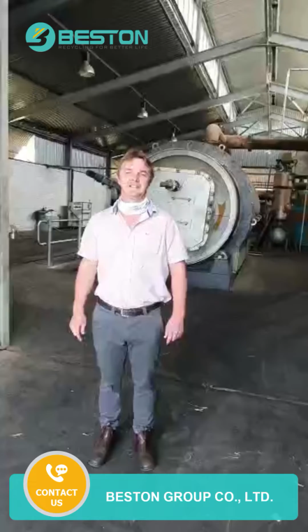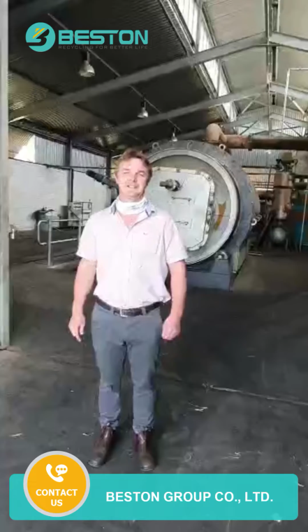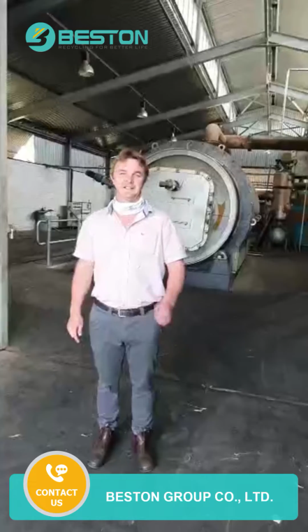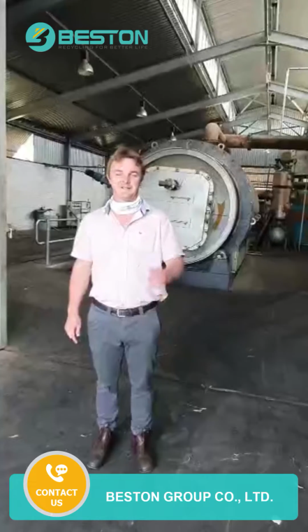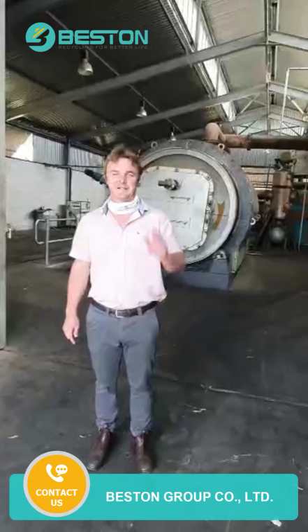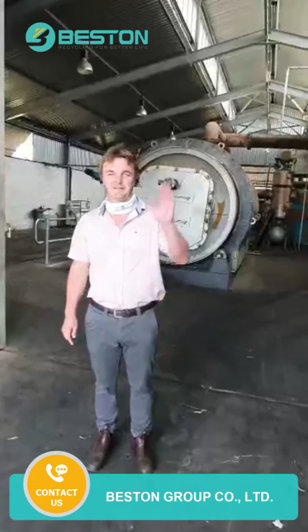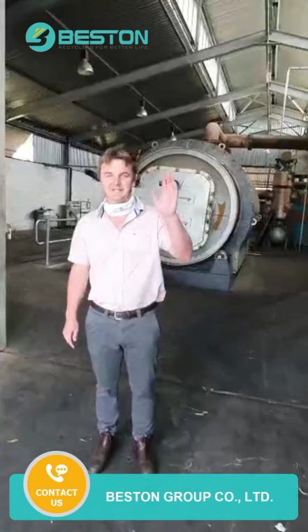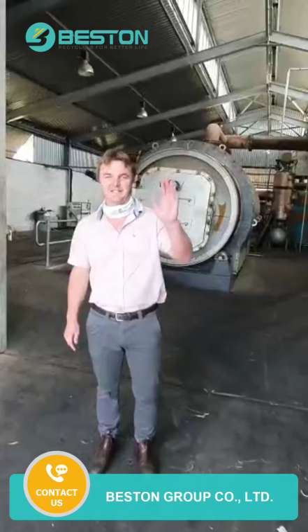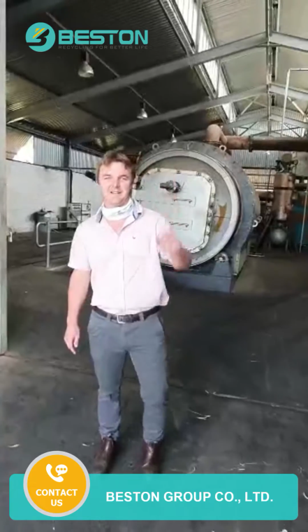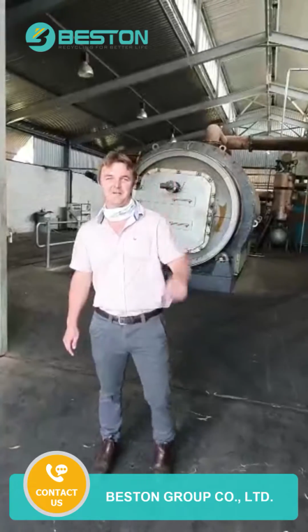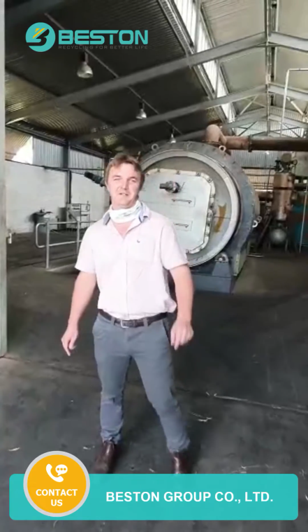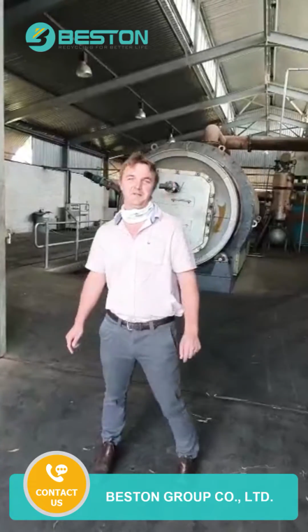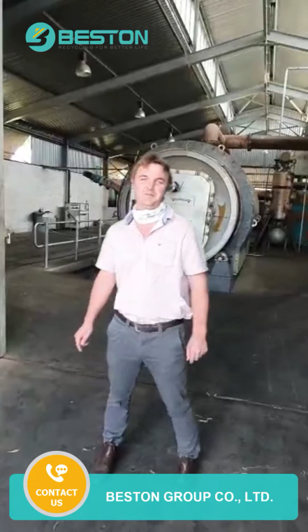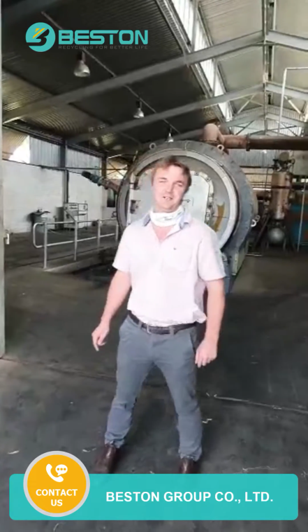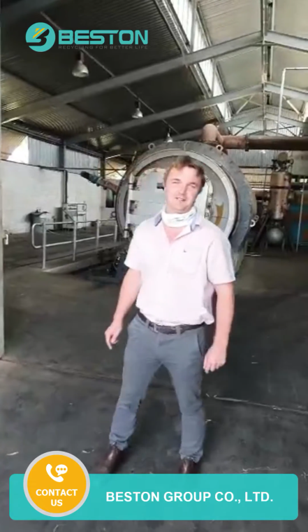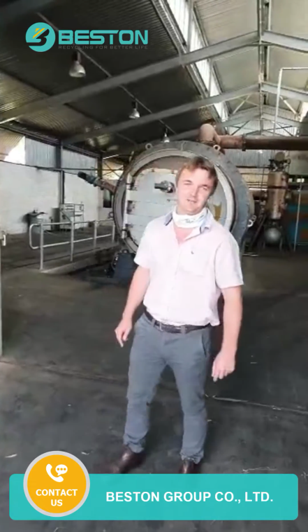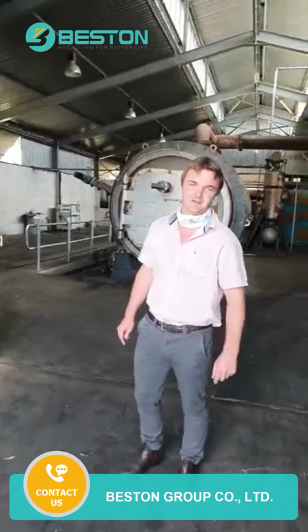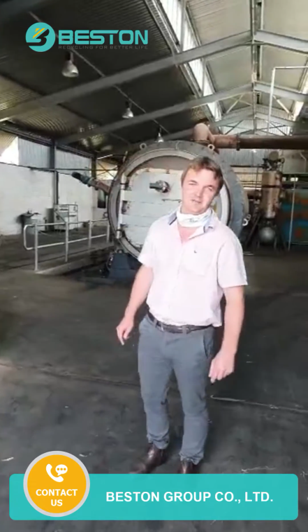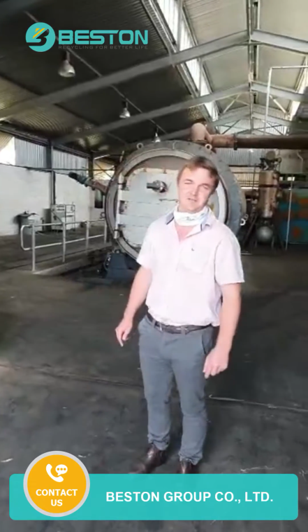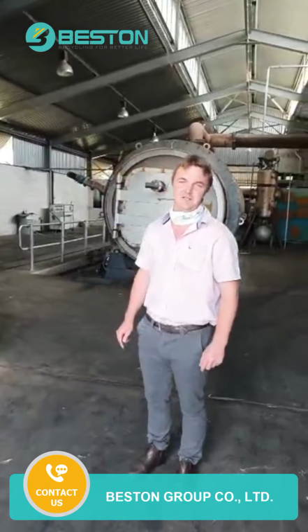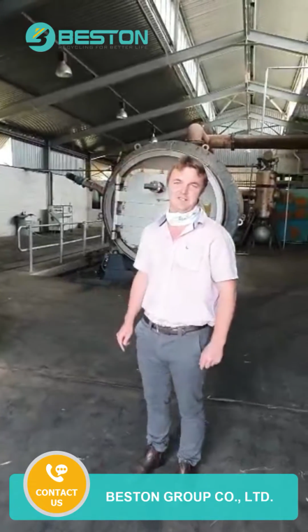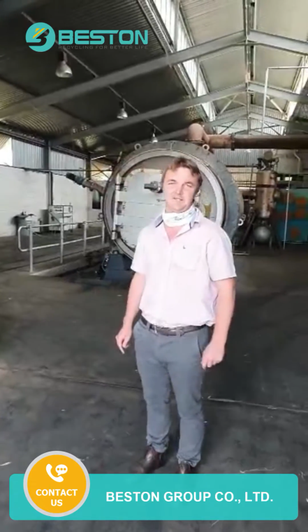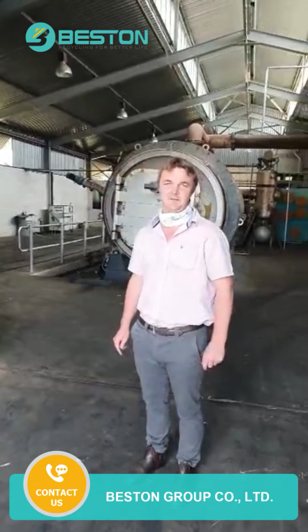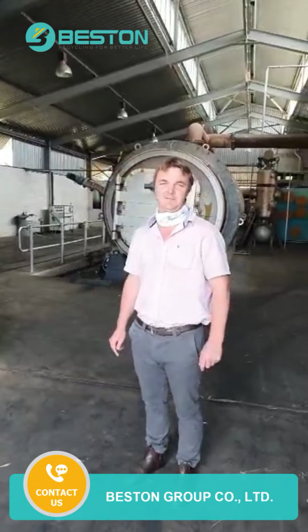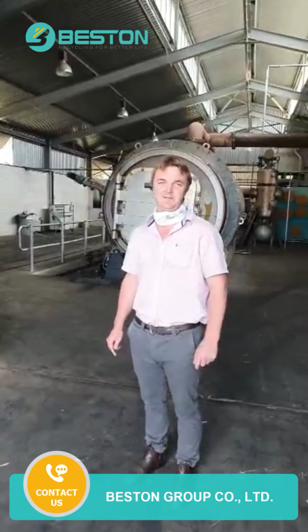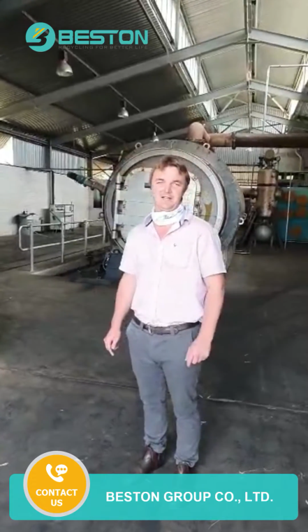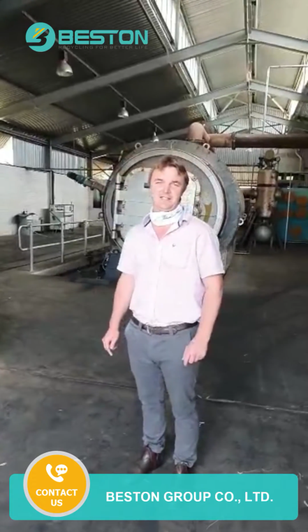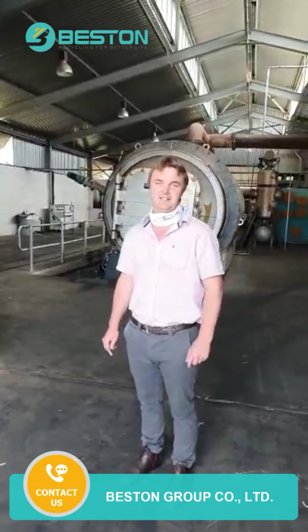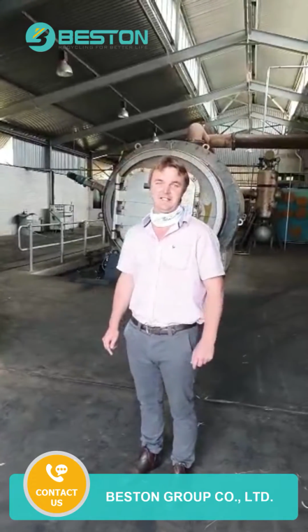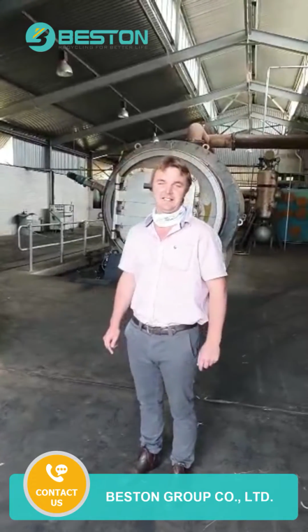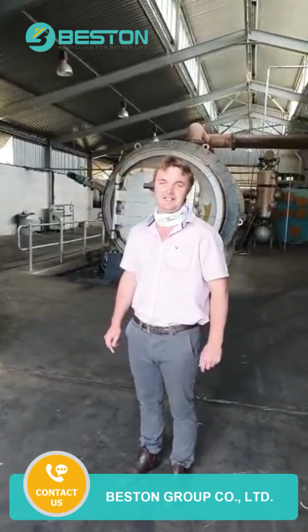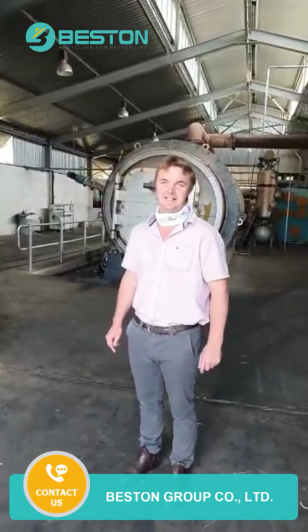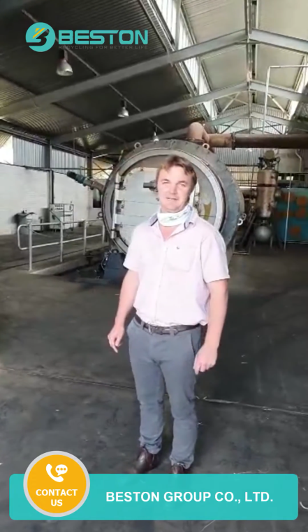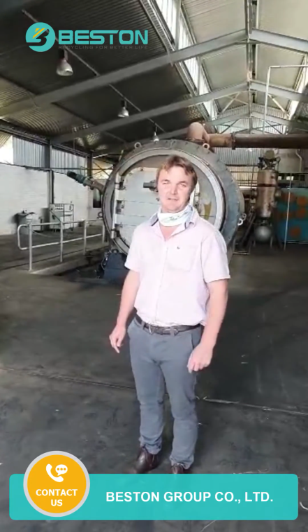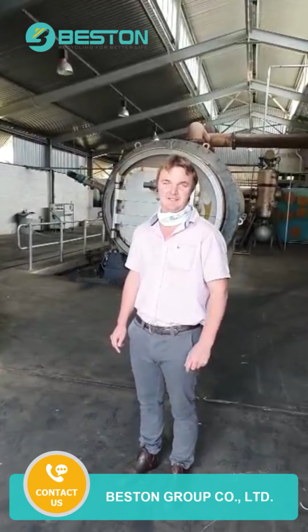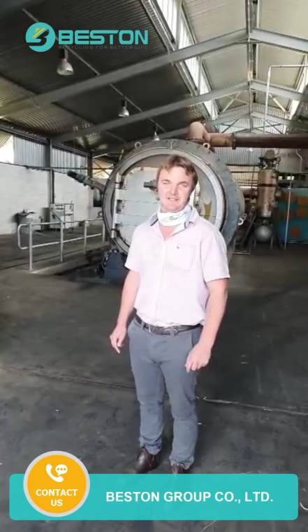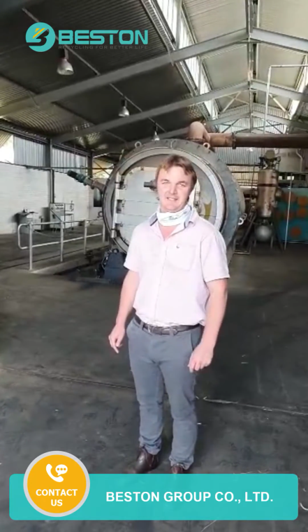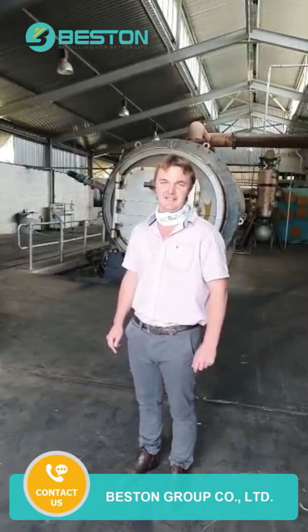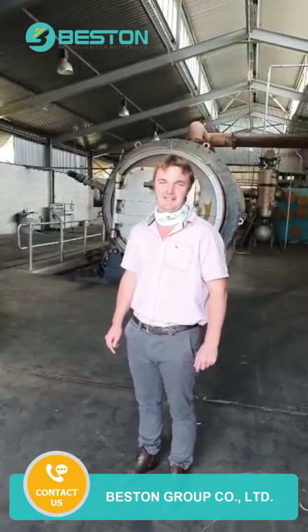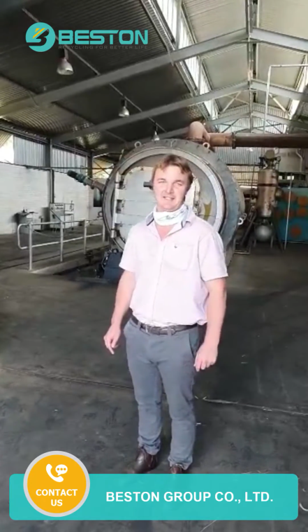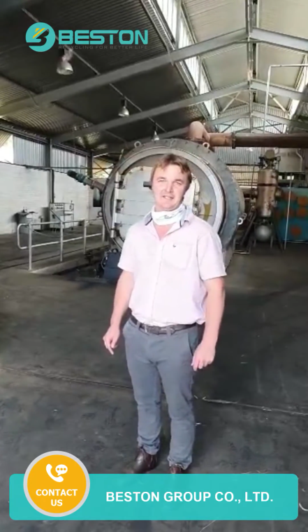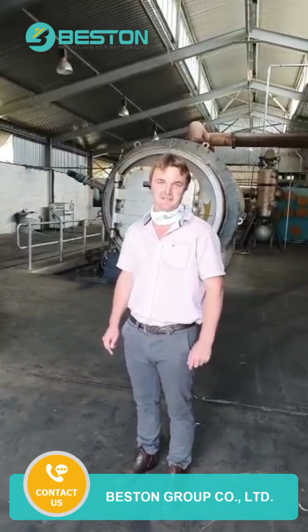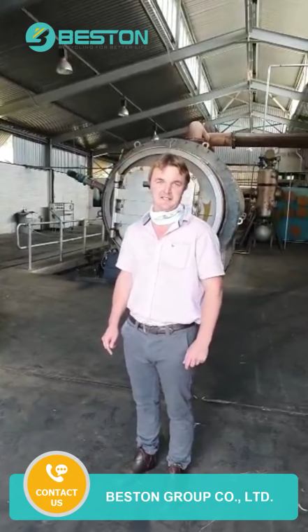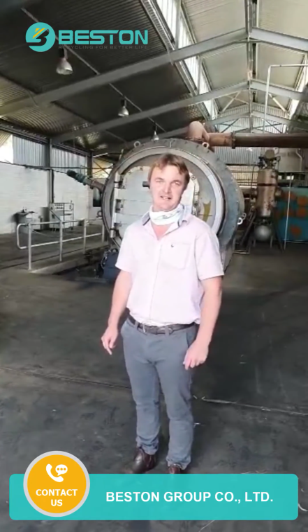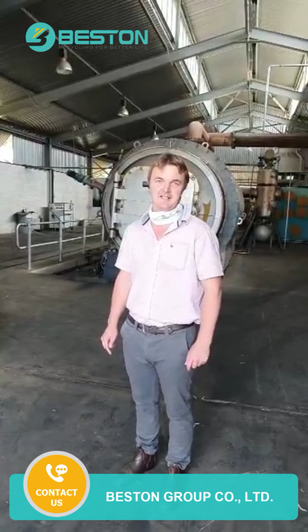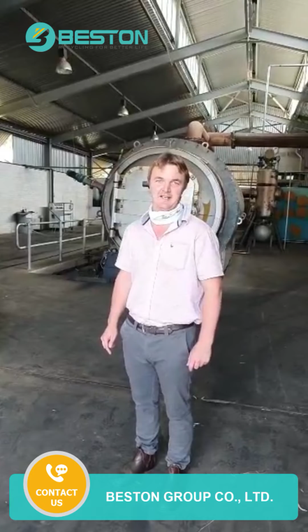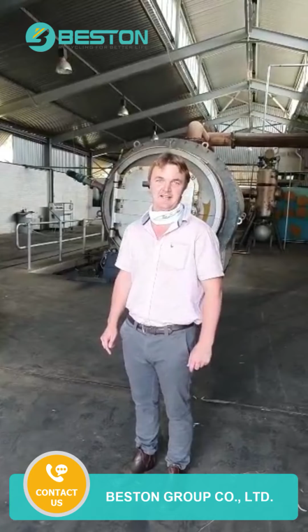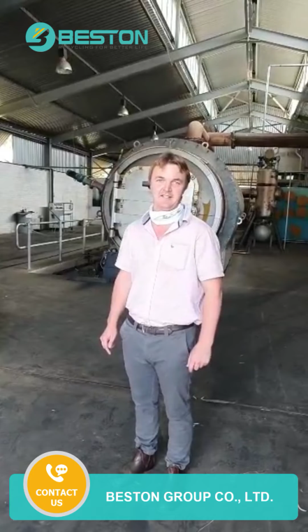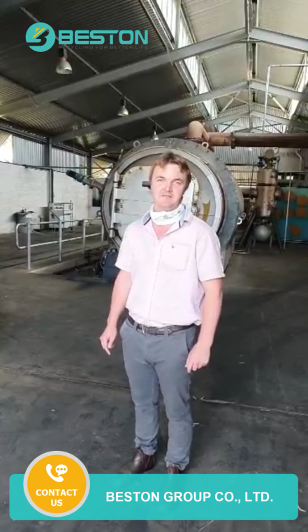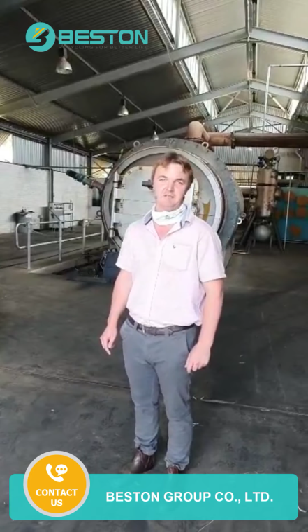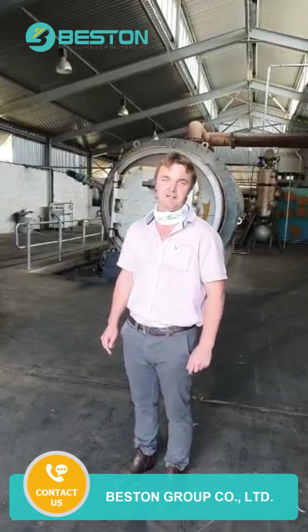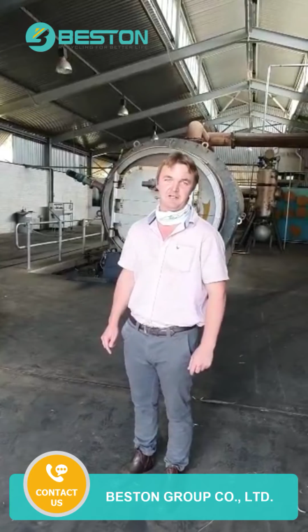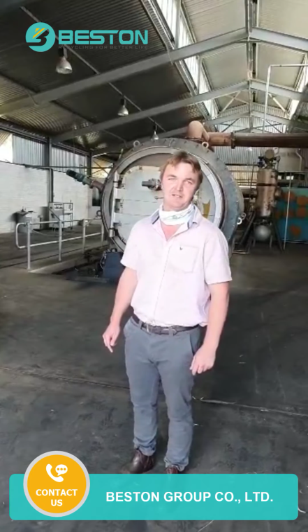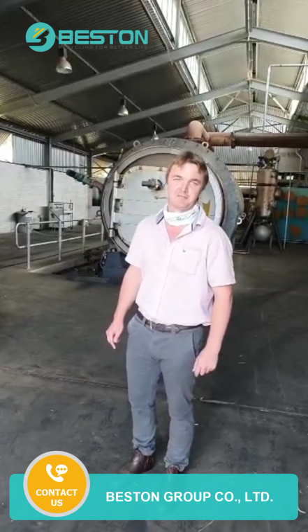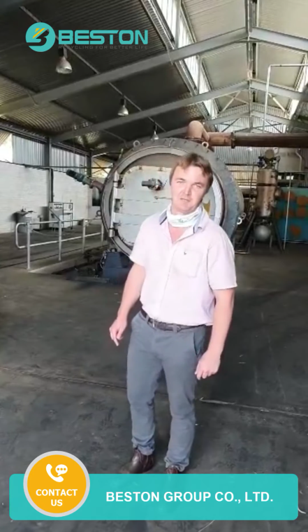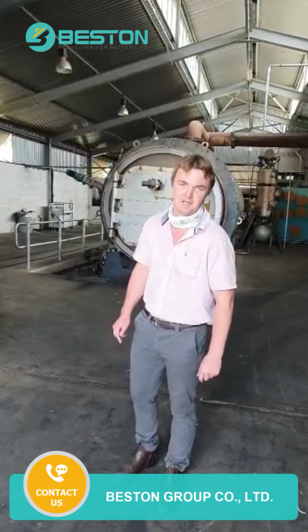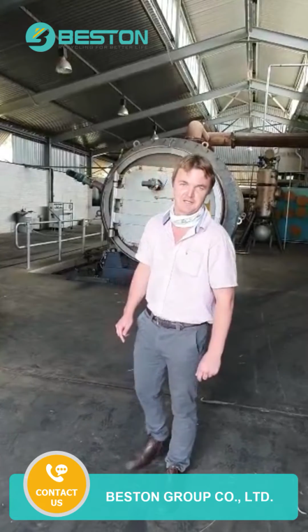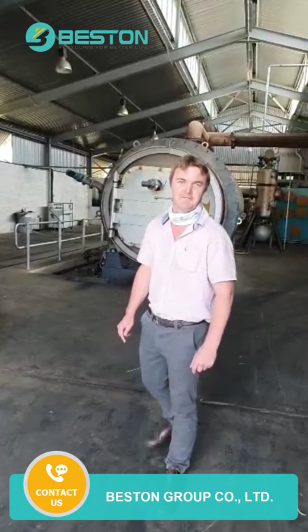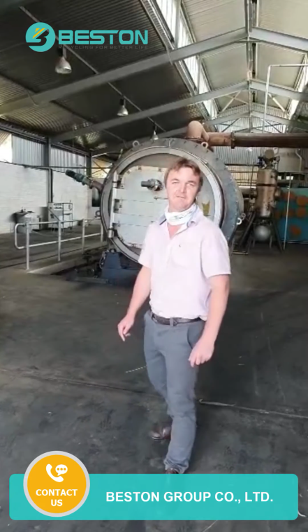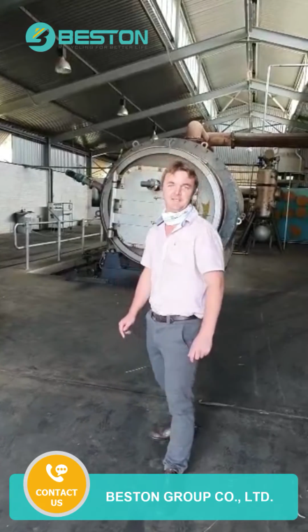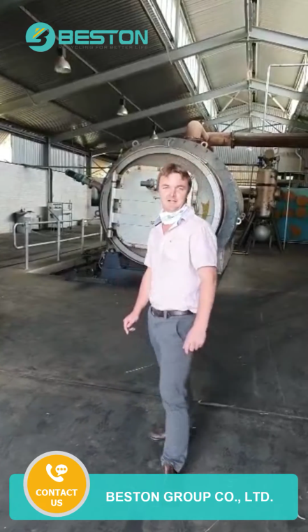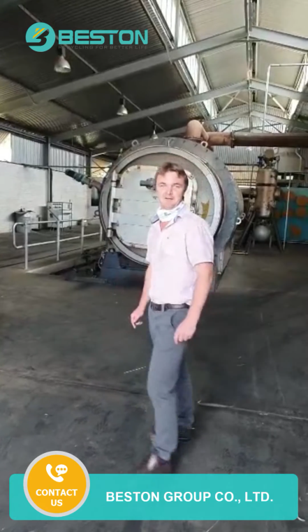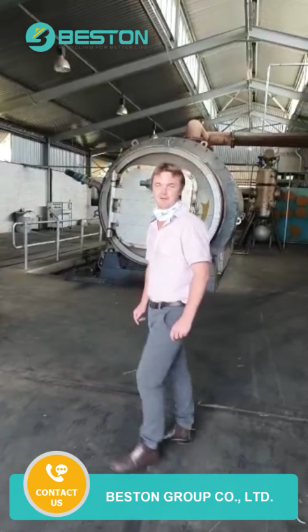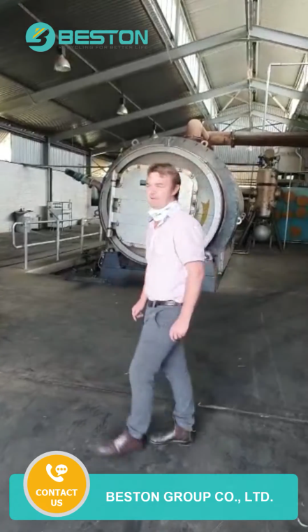Hello Bestin, how are you? Welcome to our plant that we have finished. This is the six ton a day pyrolysis plant. Come on through.